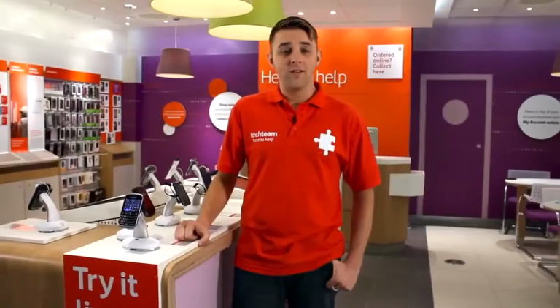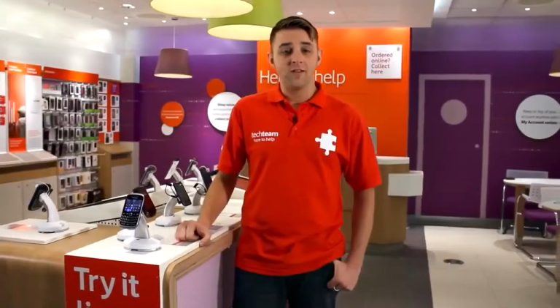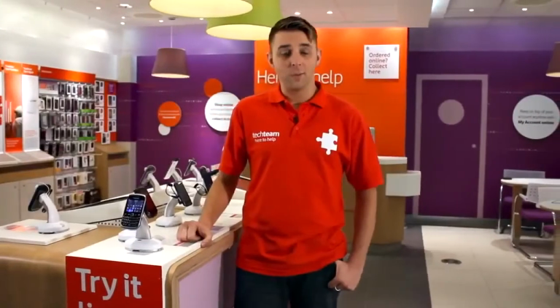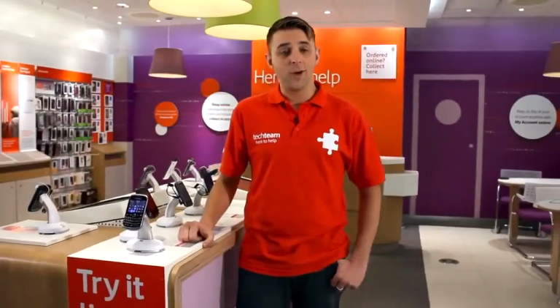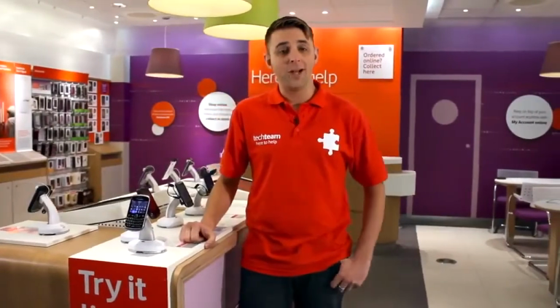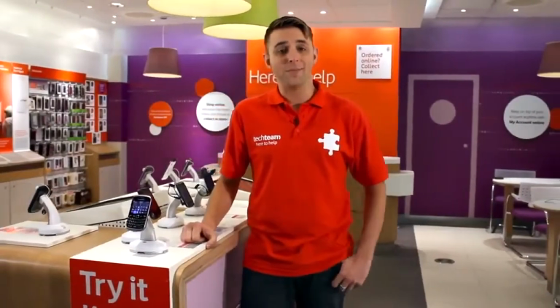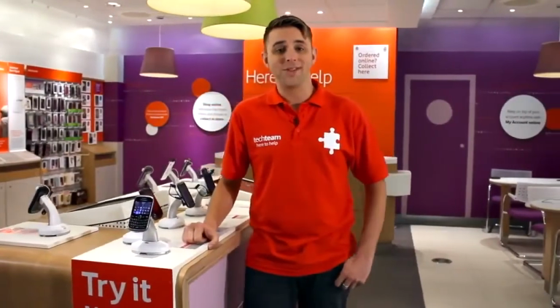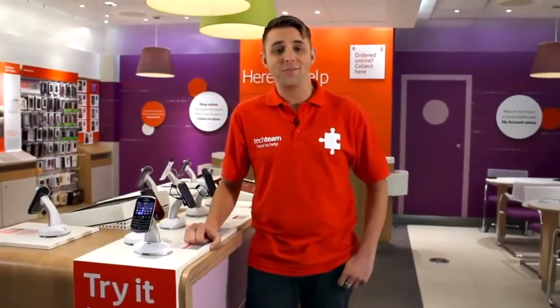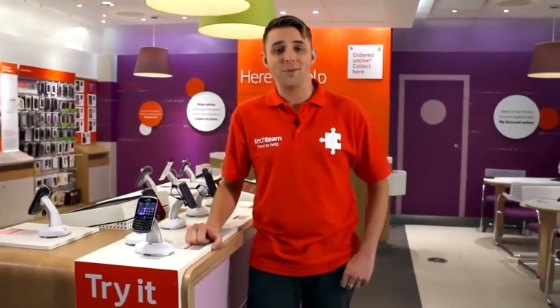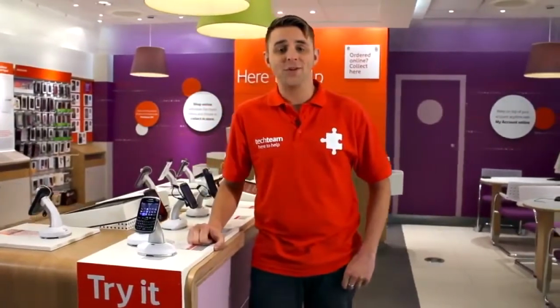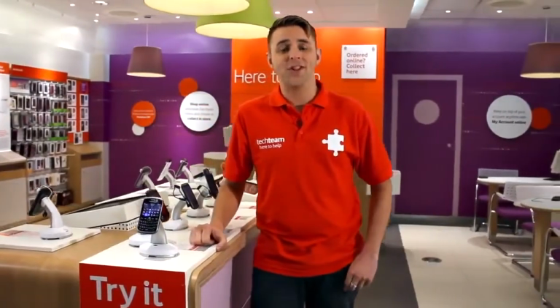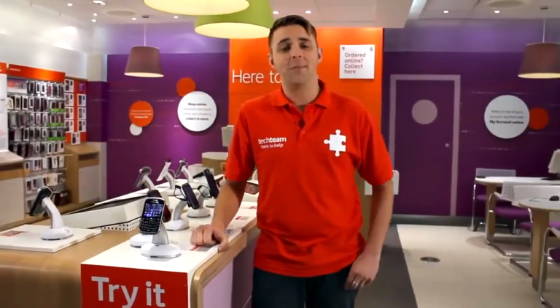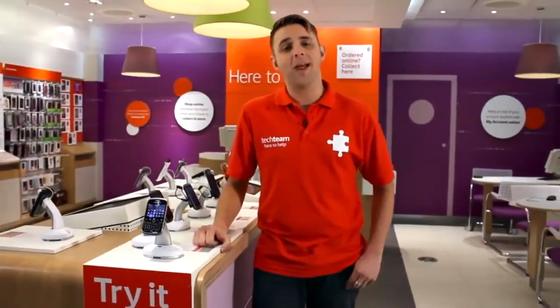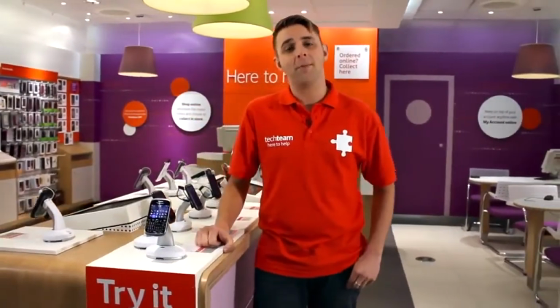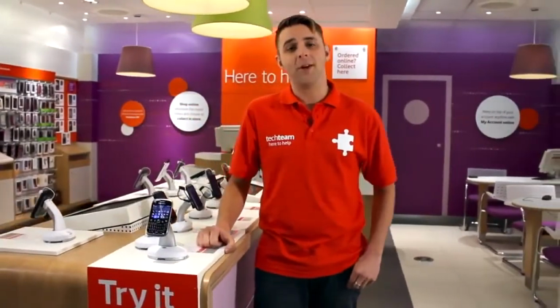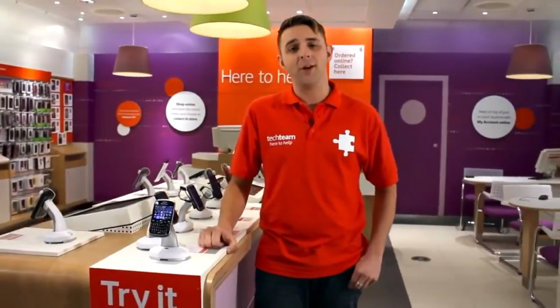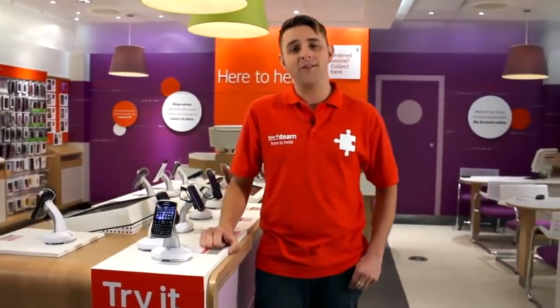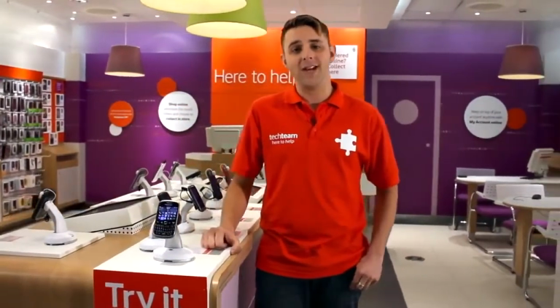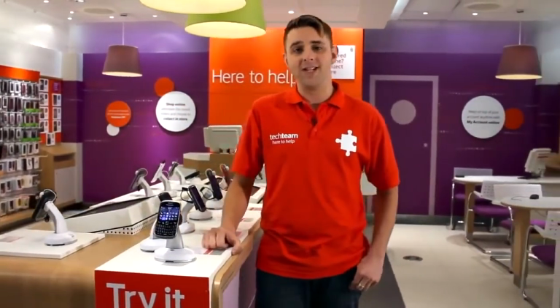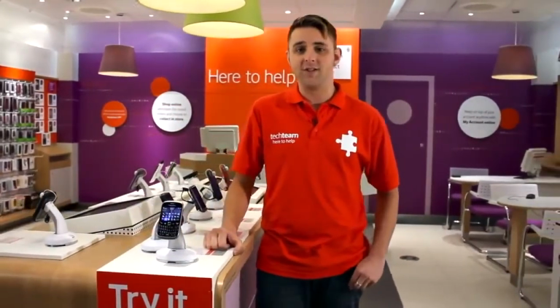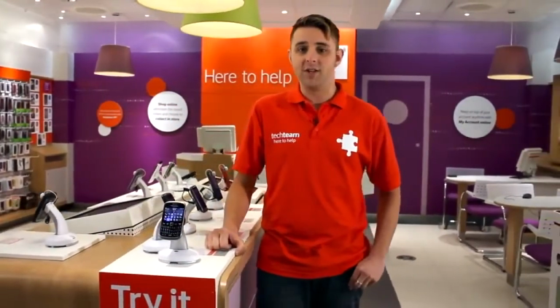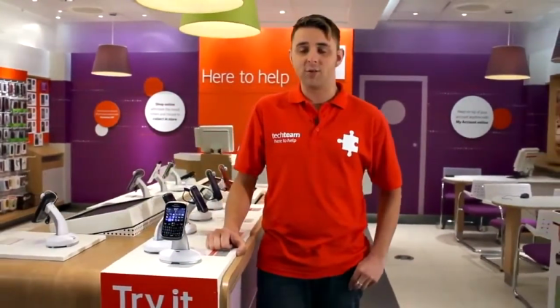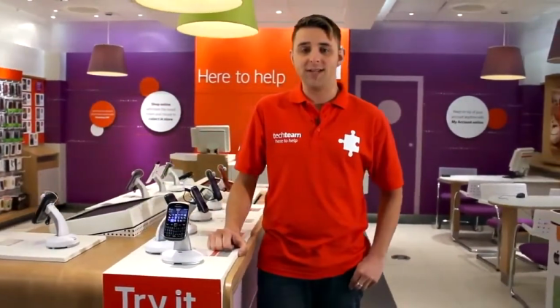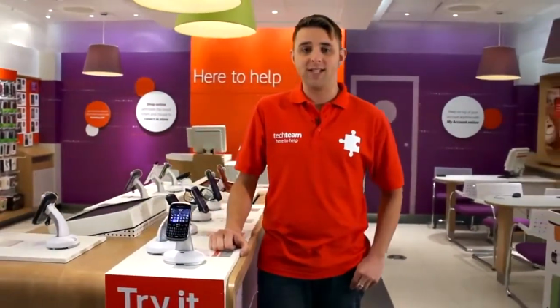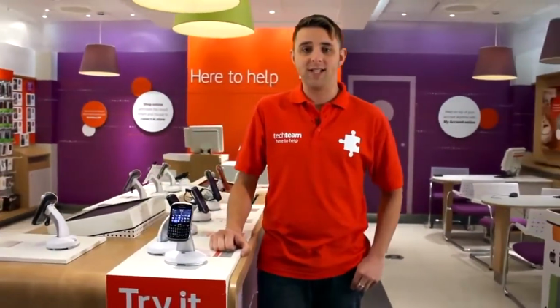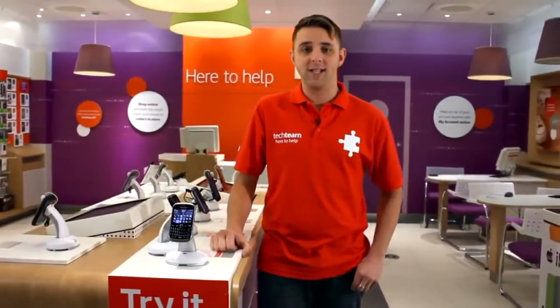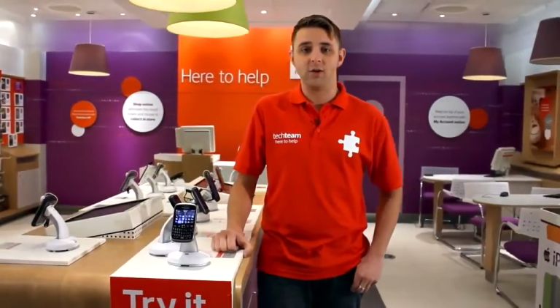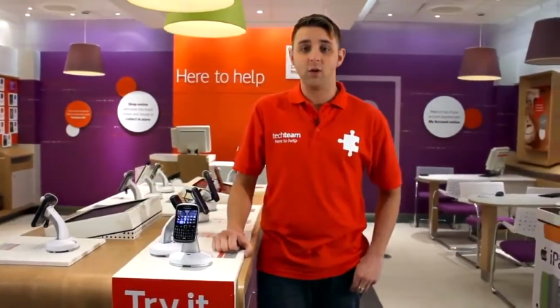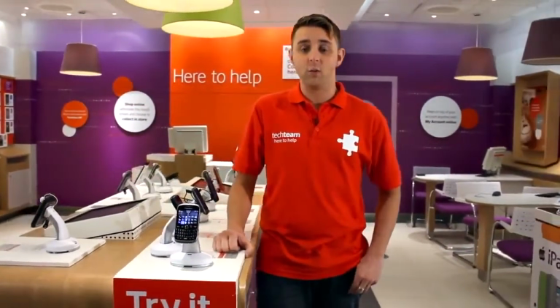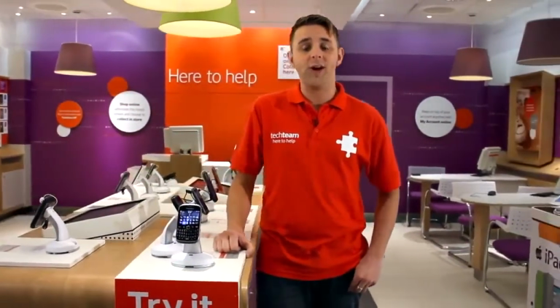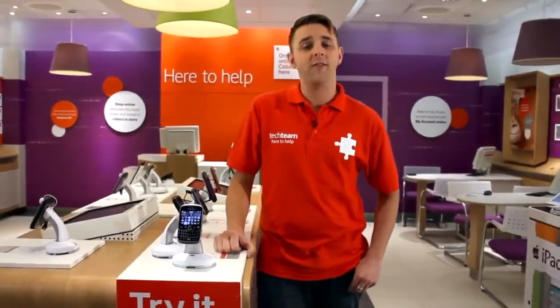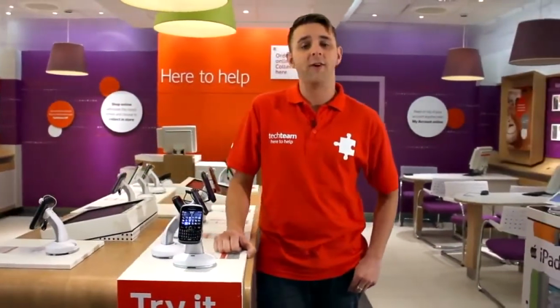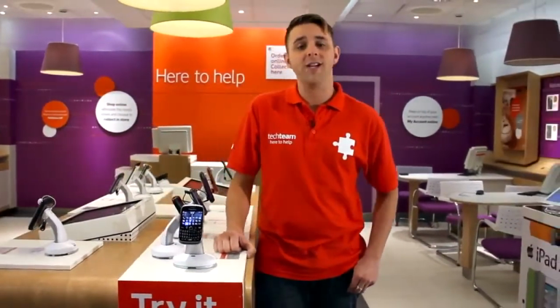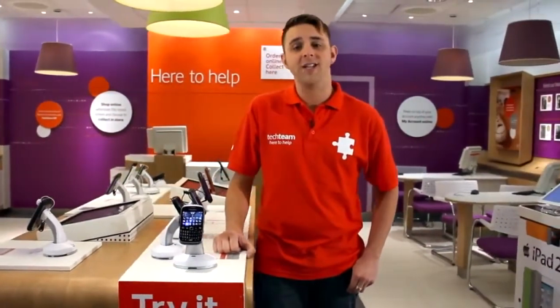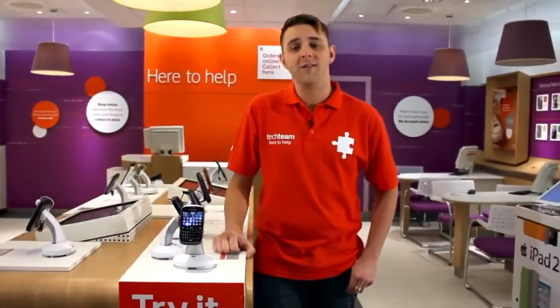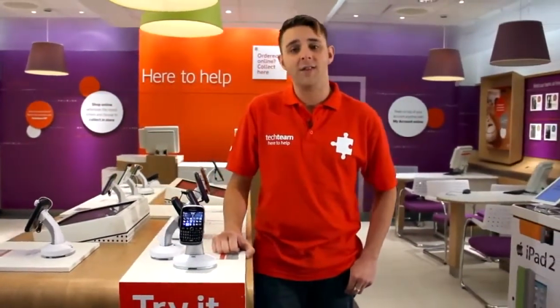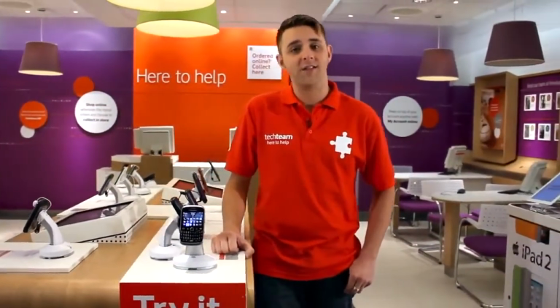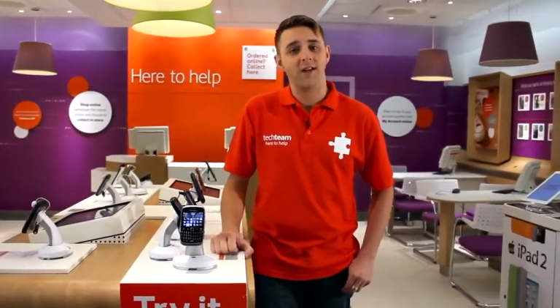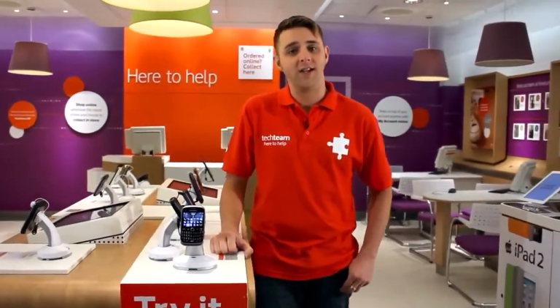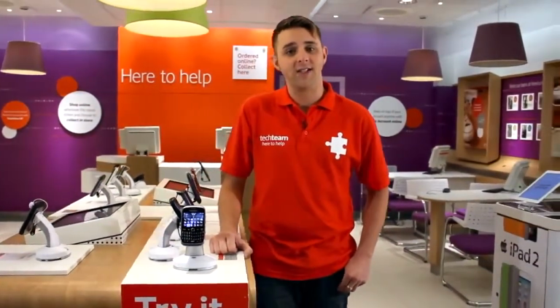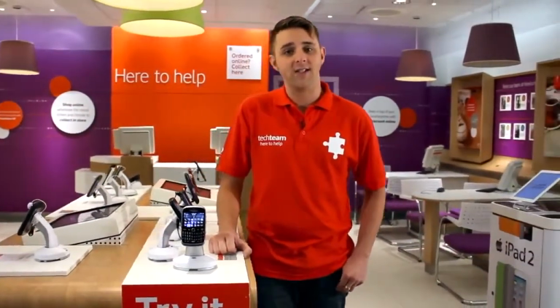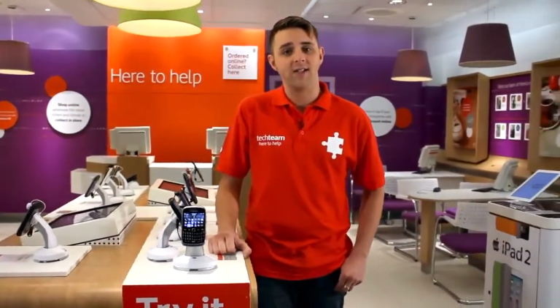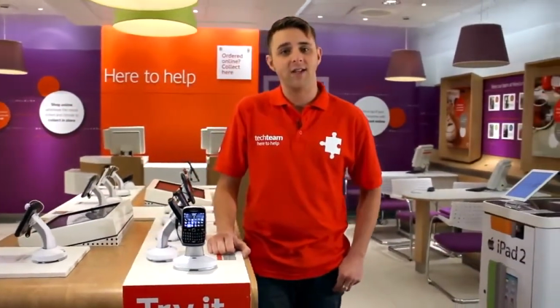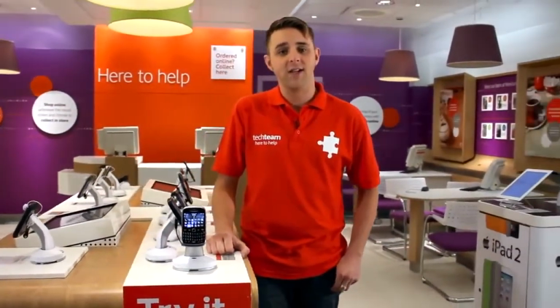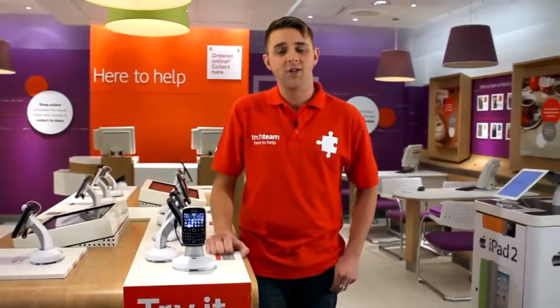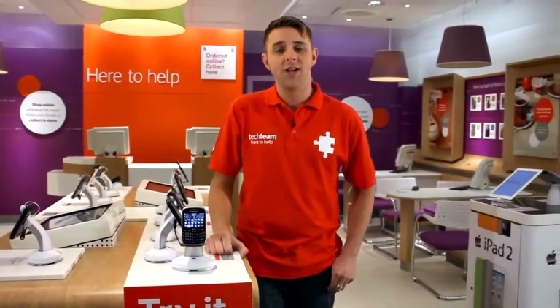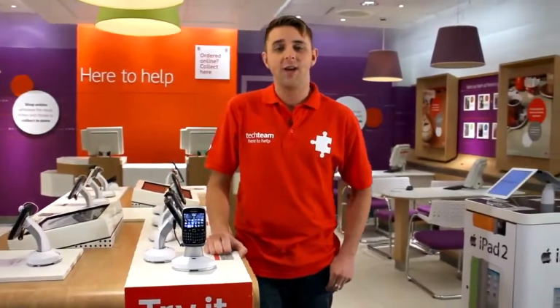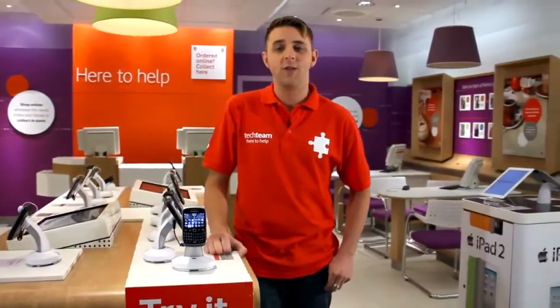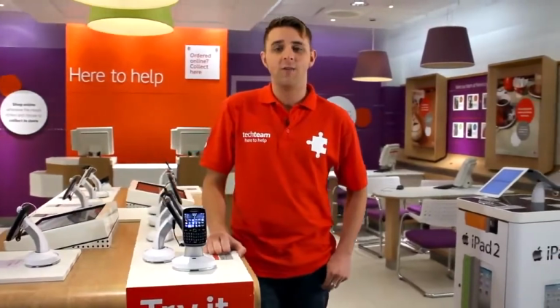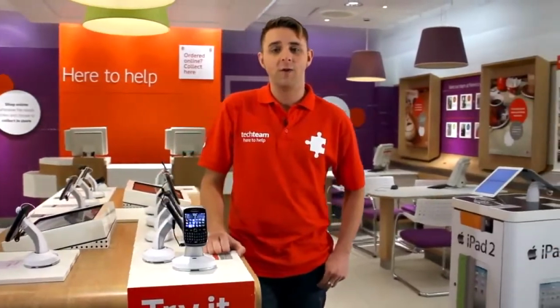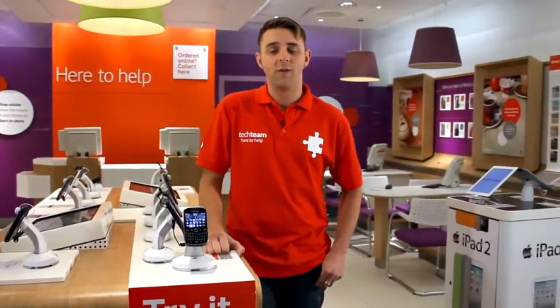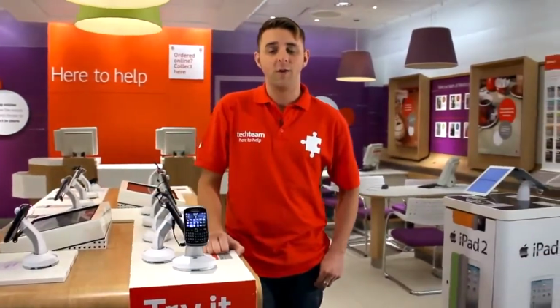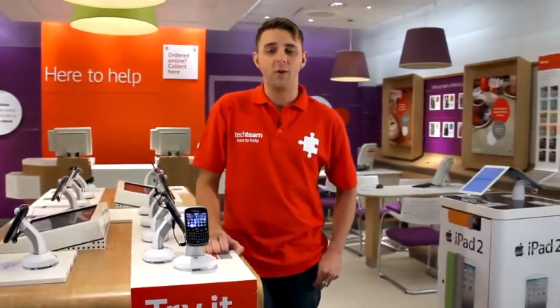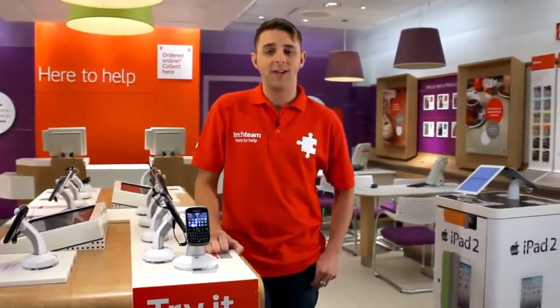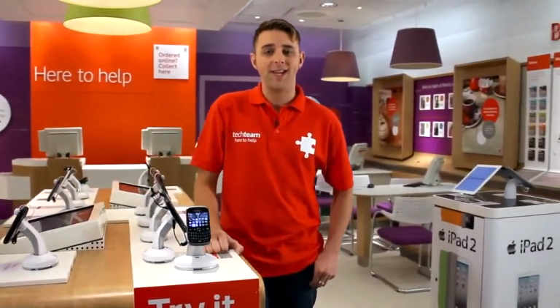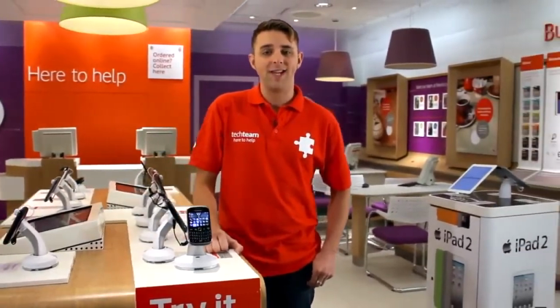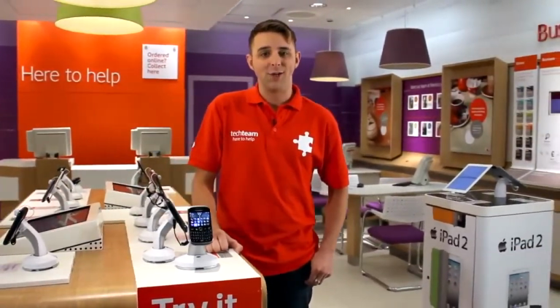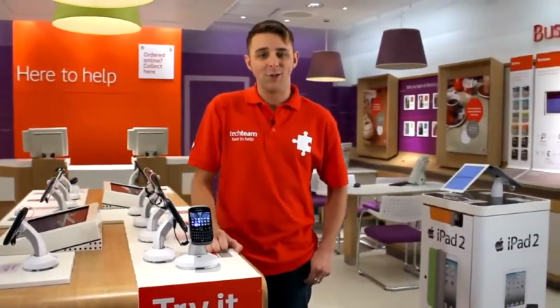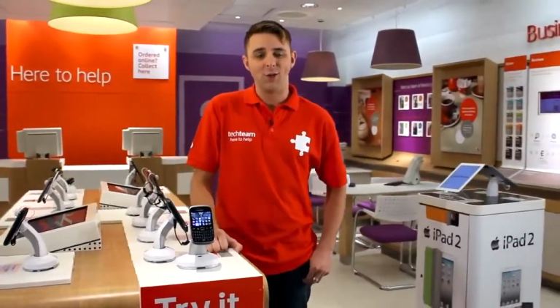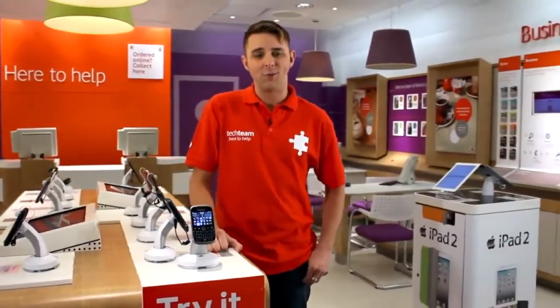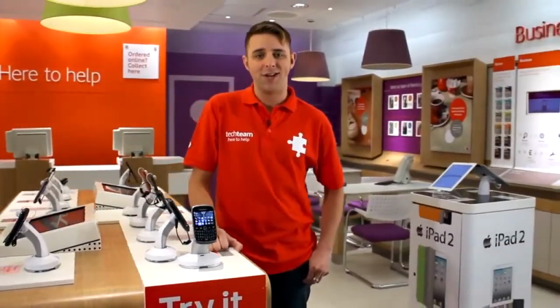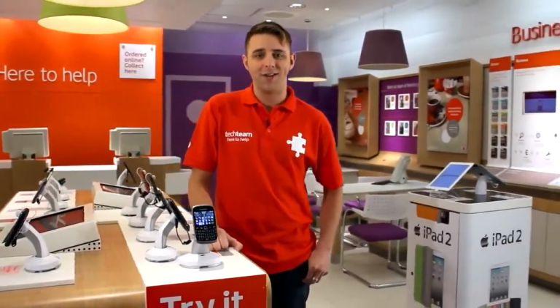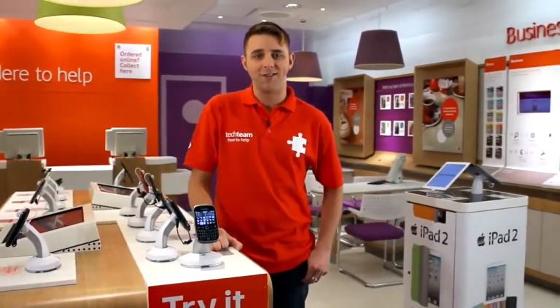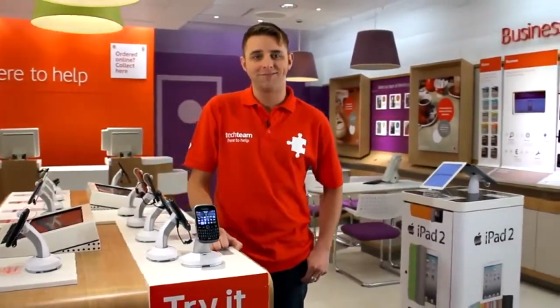For more help and support on the BlackBerry Curve 9320 or a wide variety of other devices, check out the Vodafone UK YouTube channel.